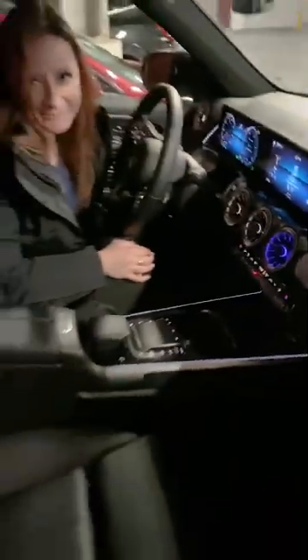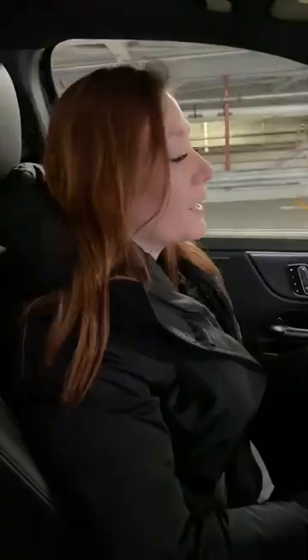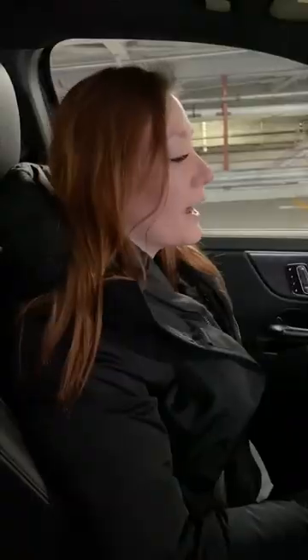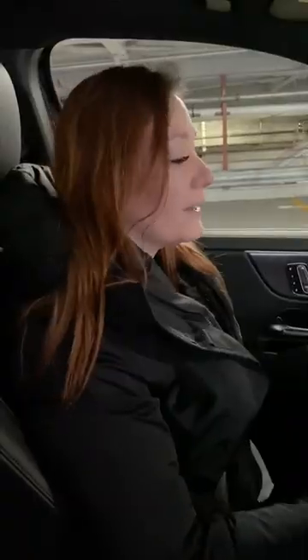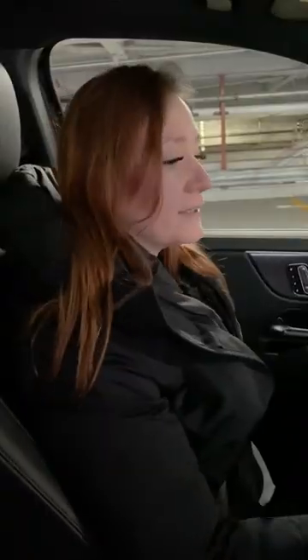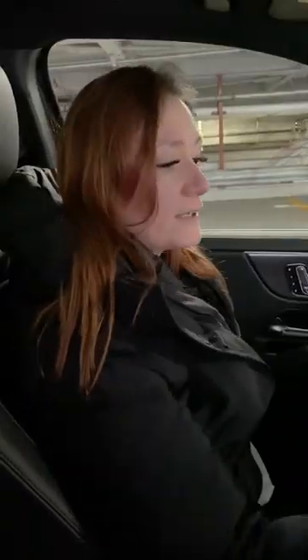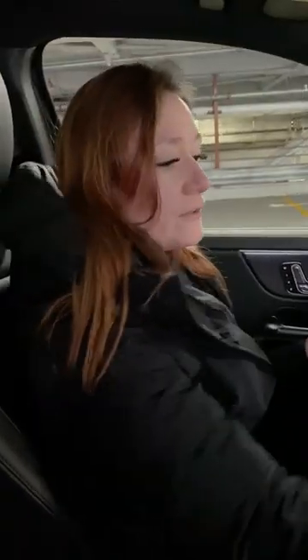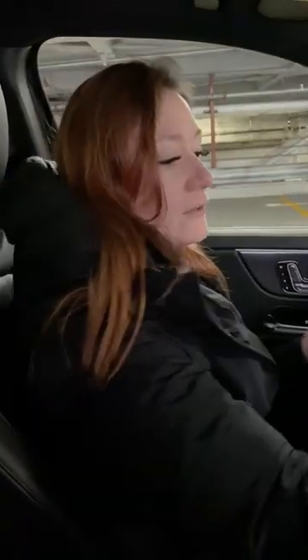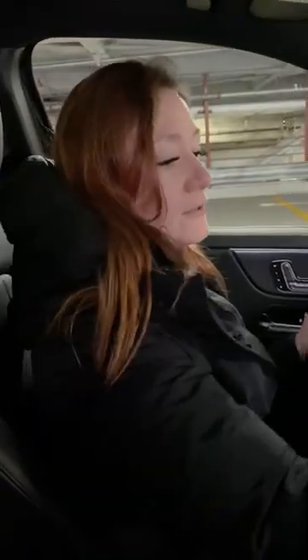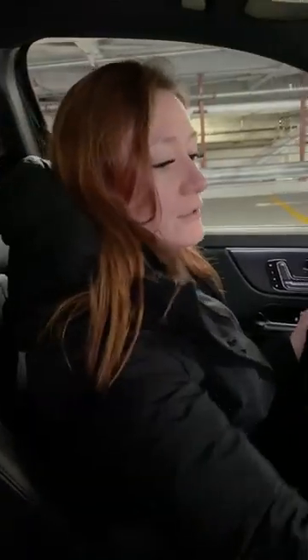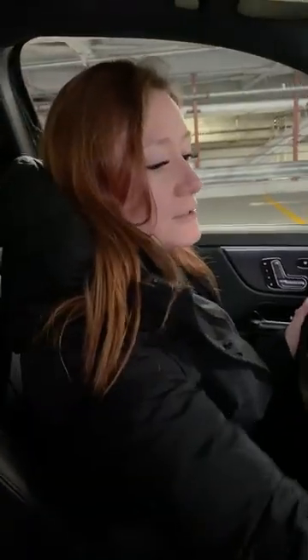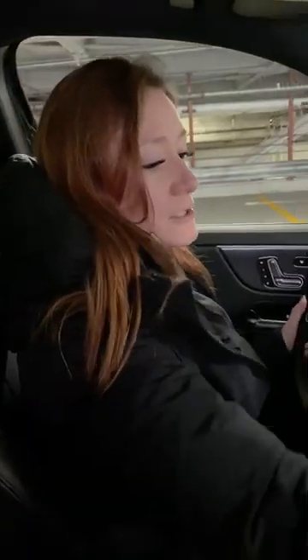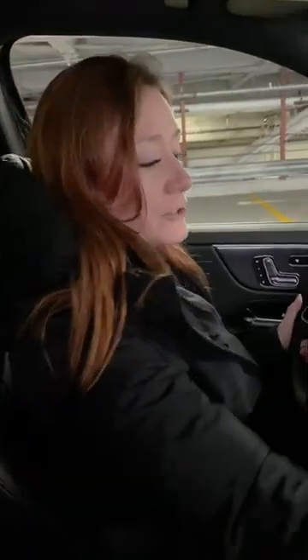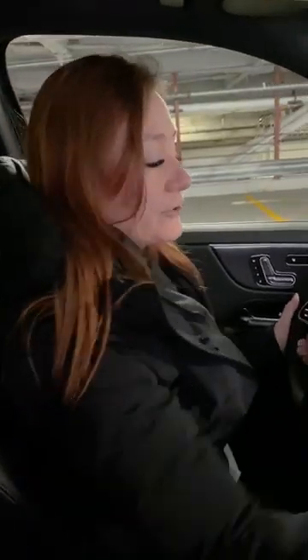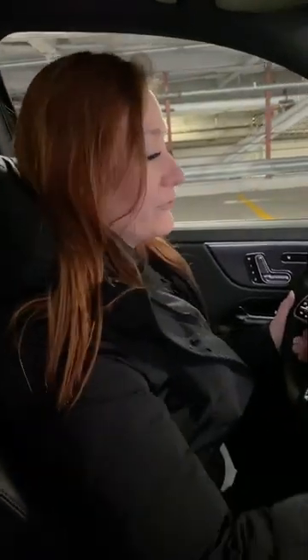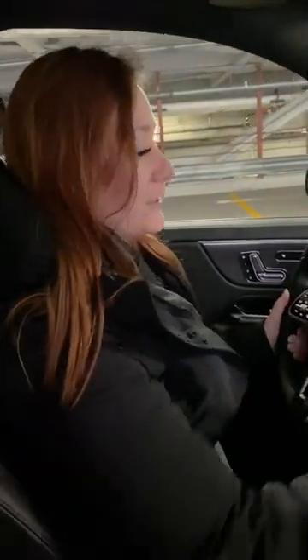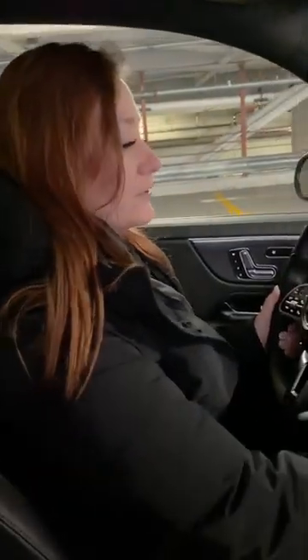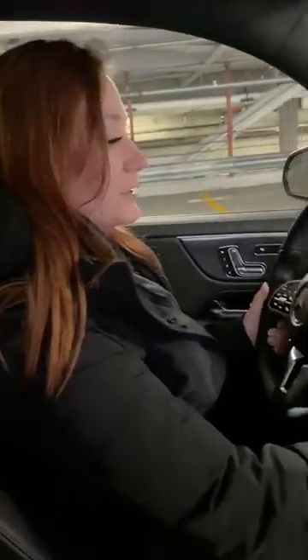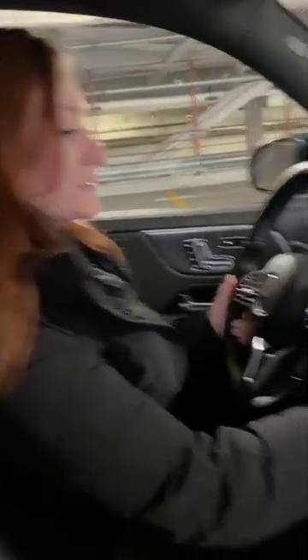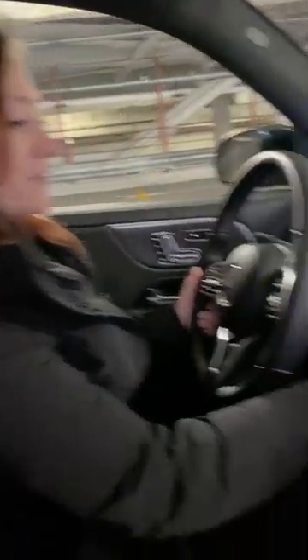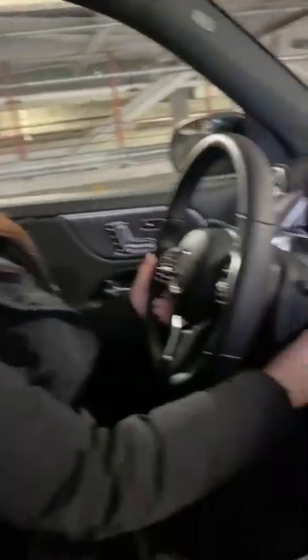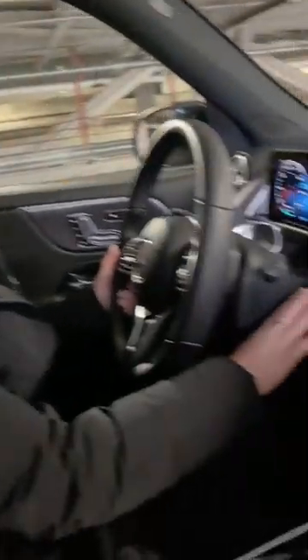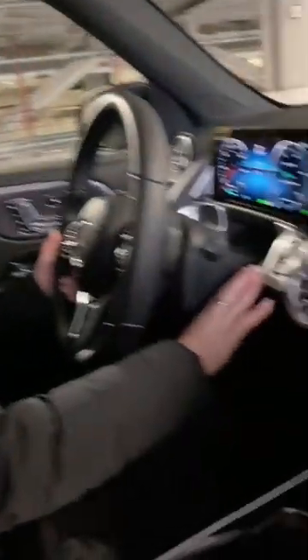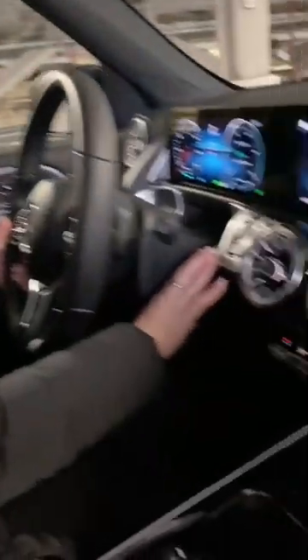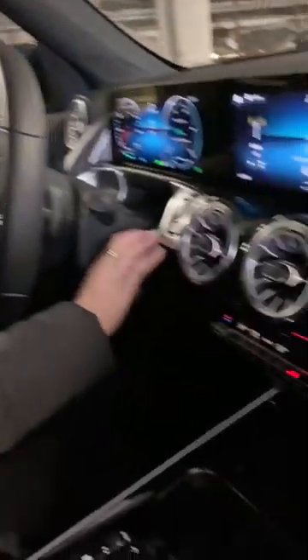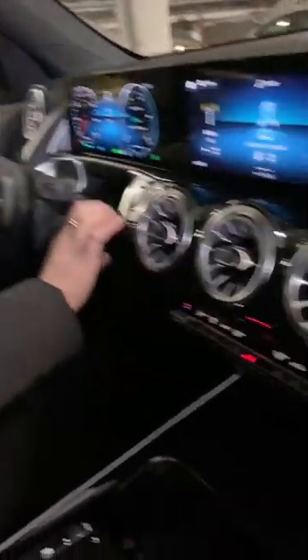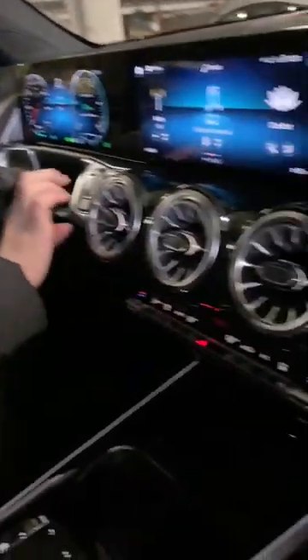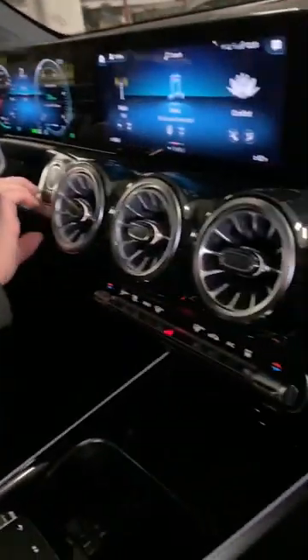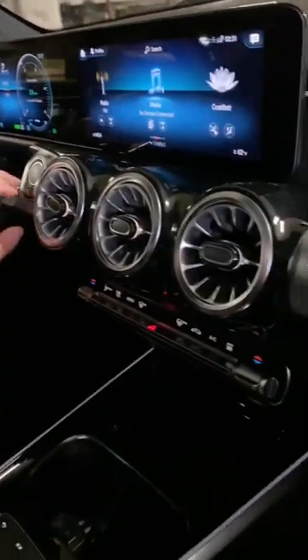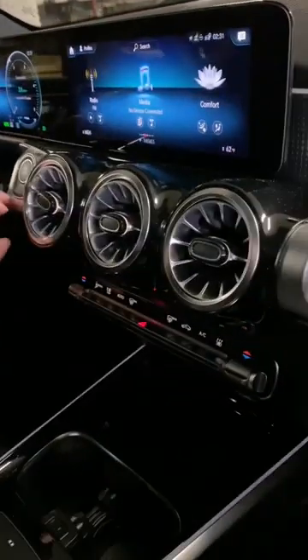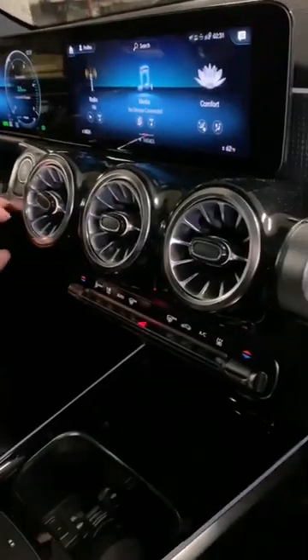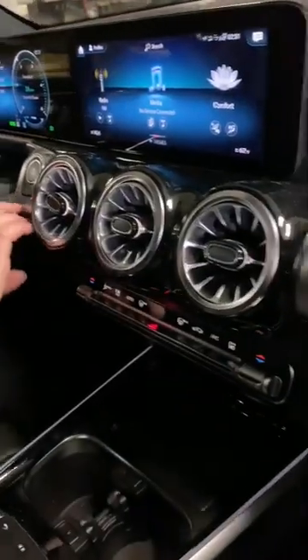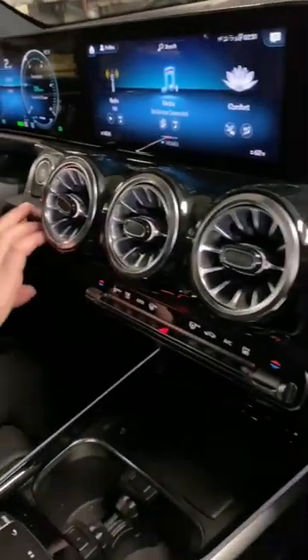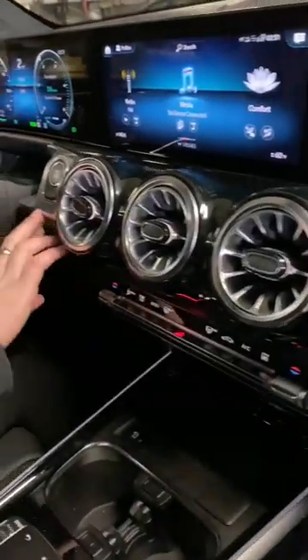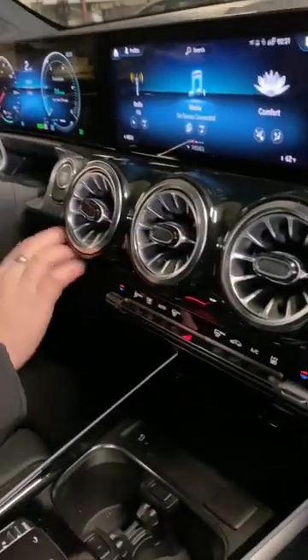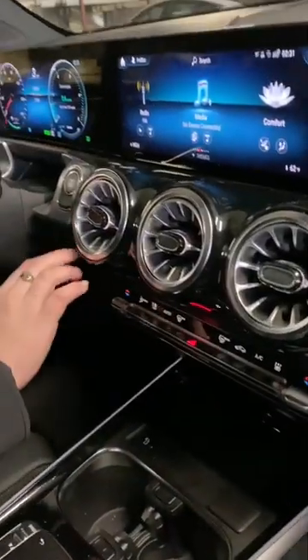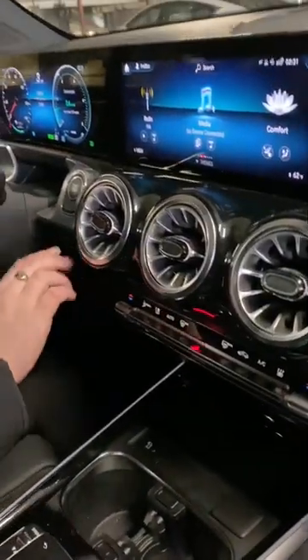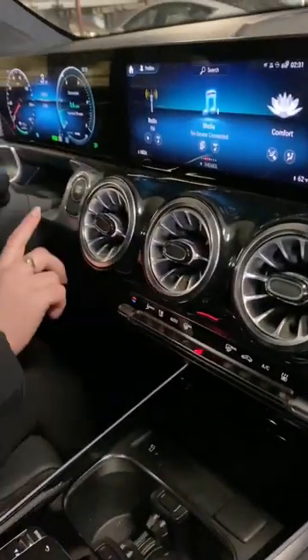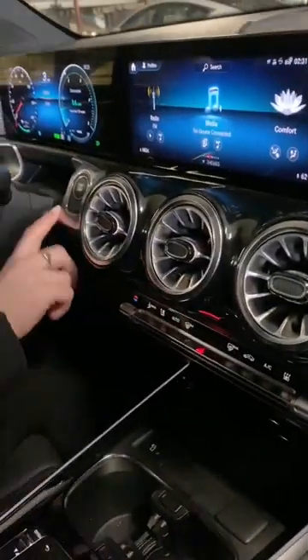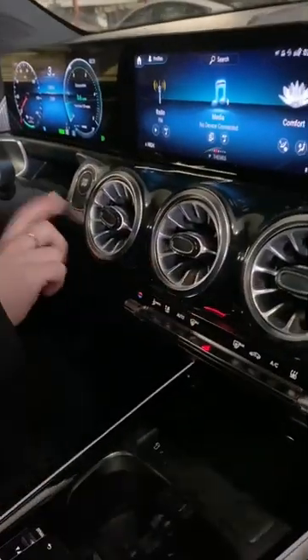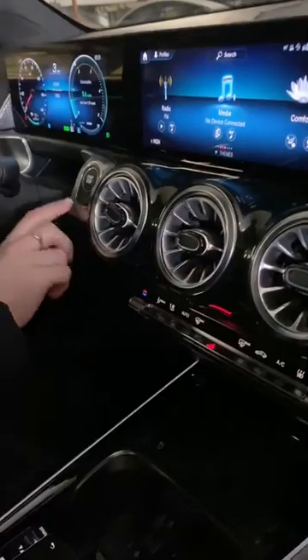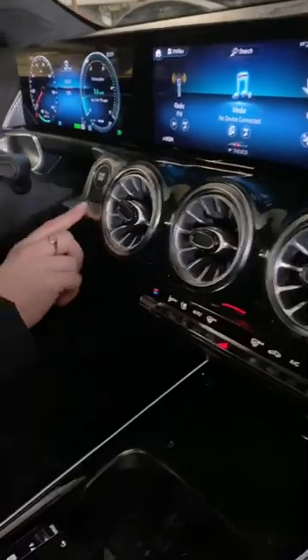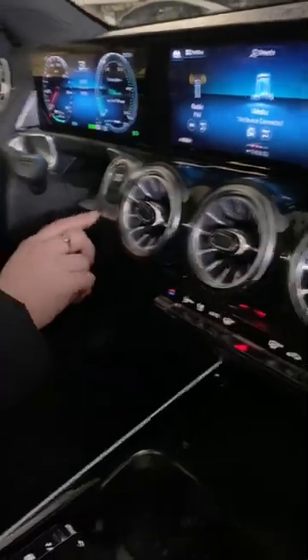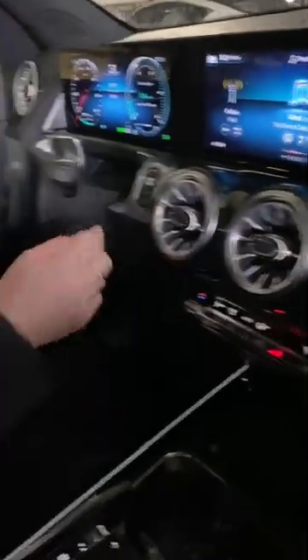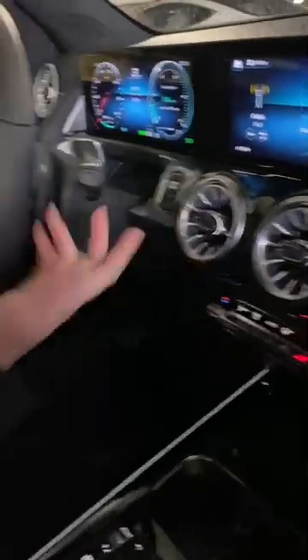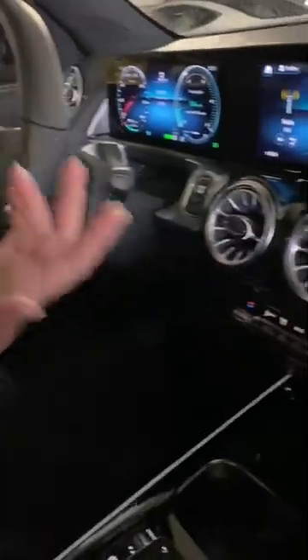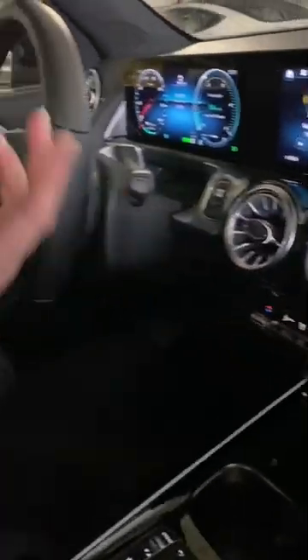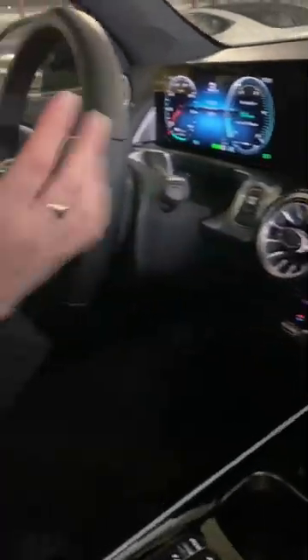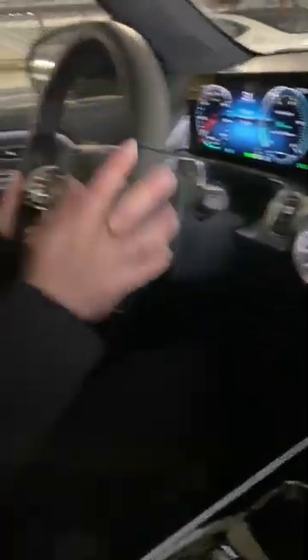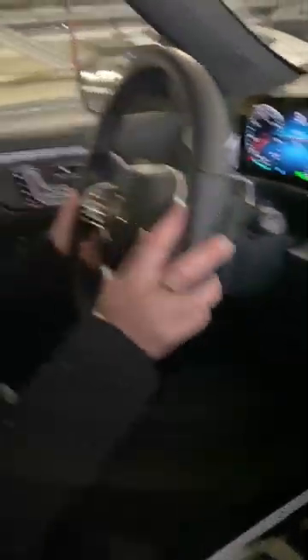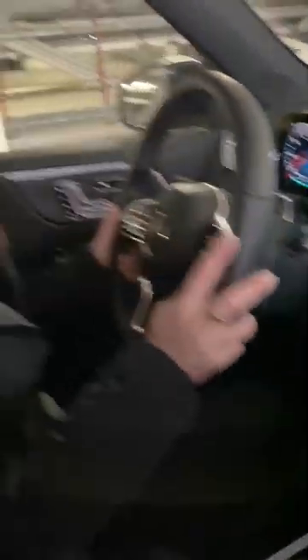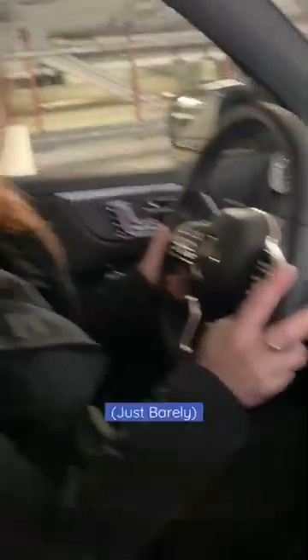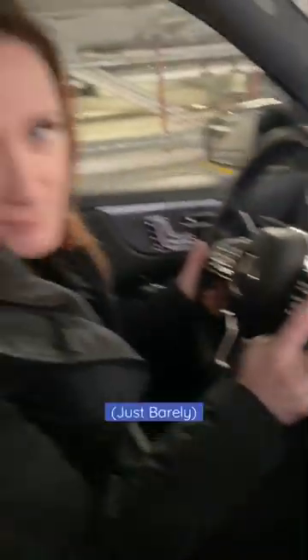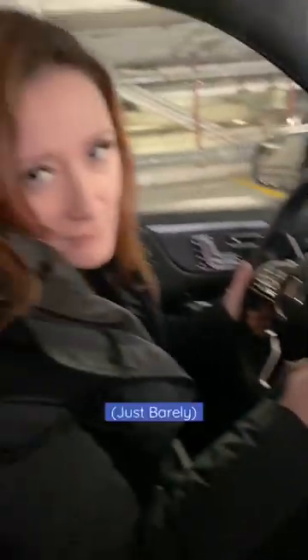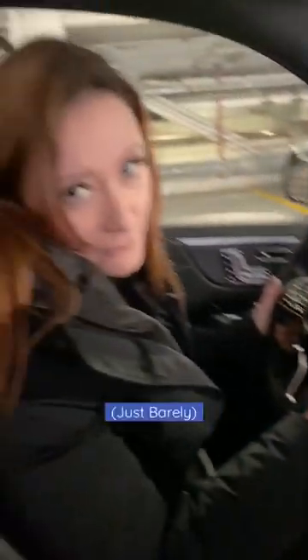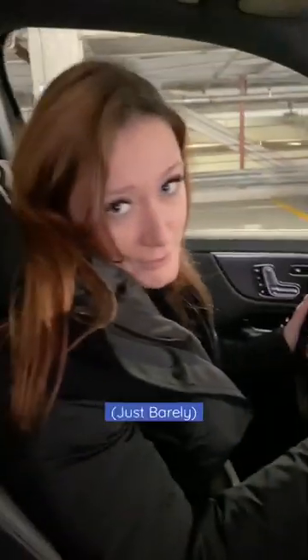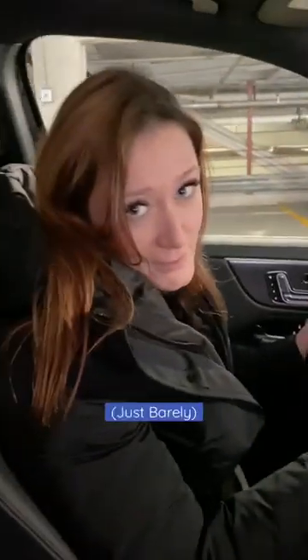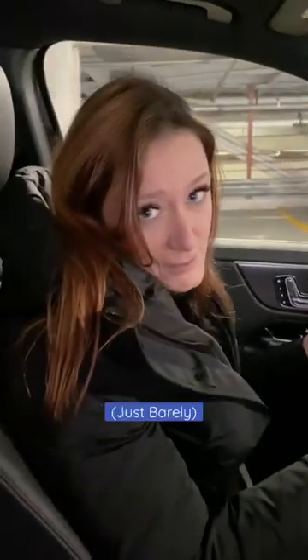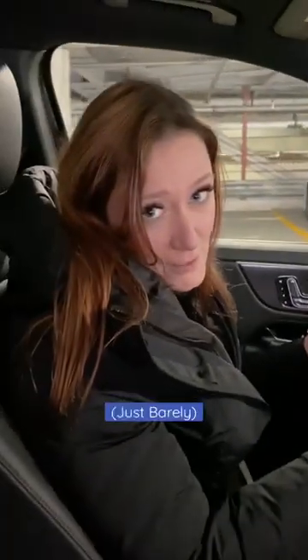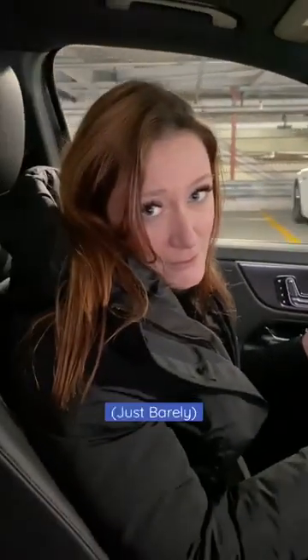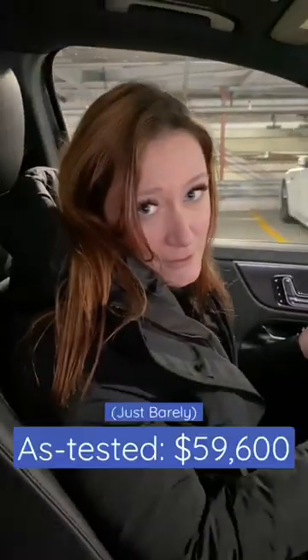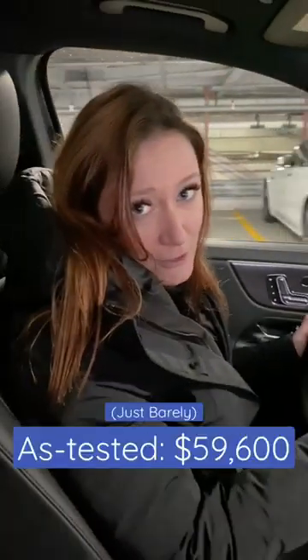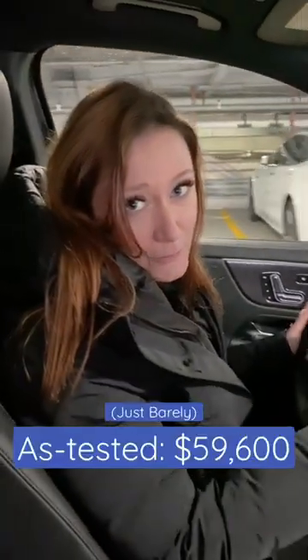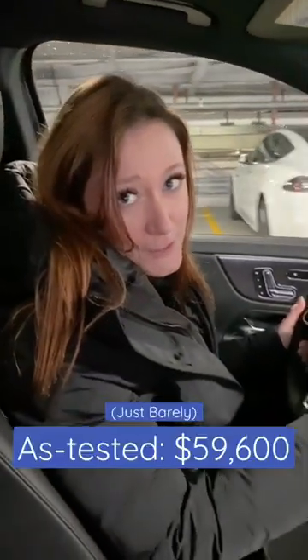I like how the interior fitting looks on this dash. It does feel a little bit cheap, a little plasticky, but it is an under $60,000 Mercedes.